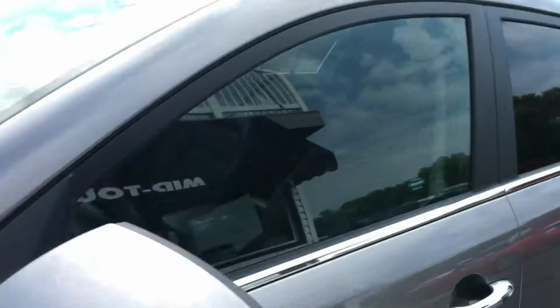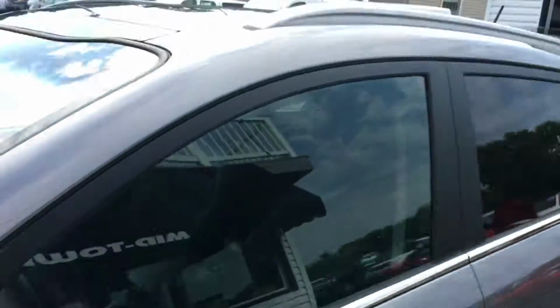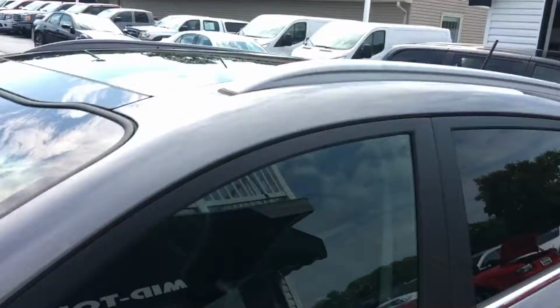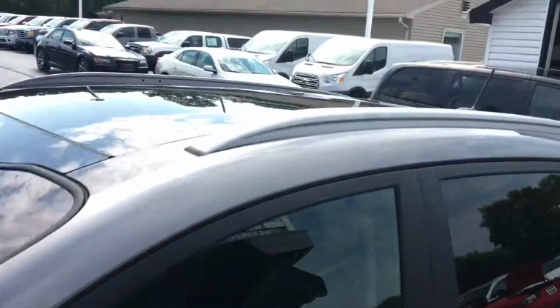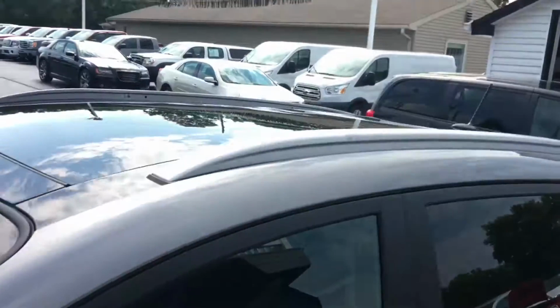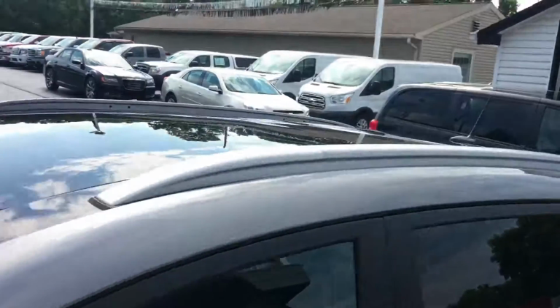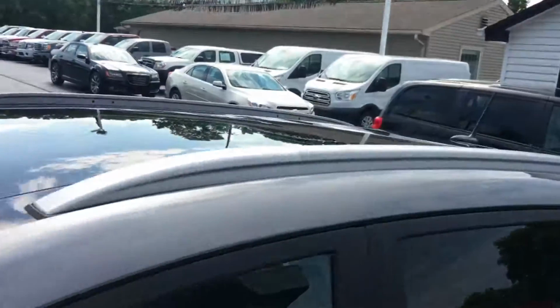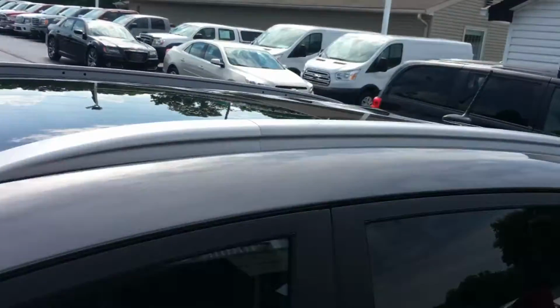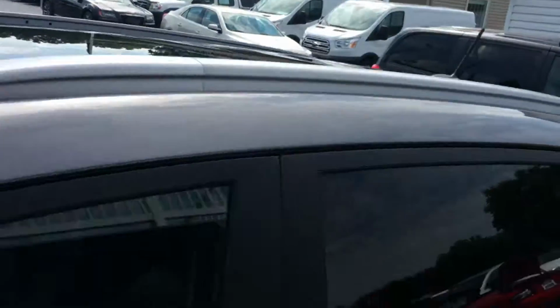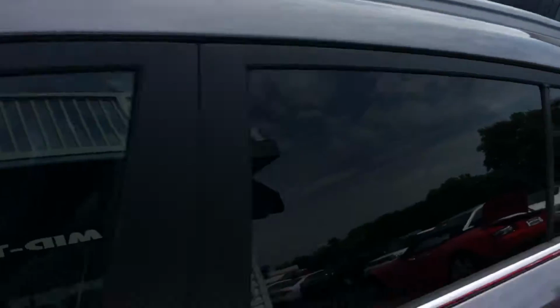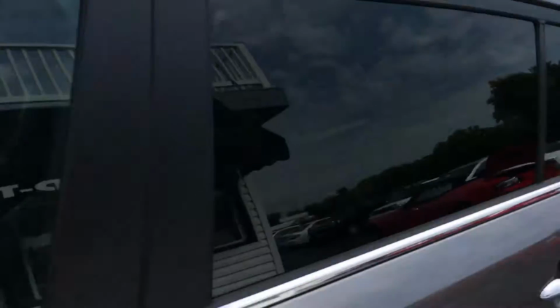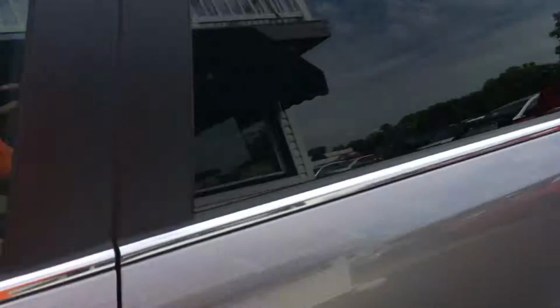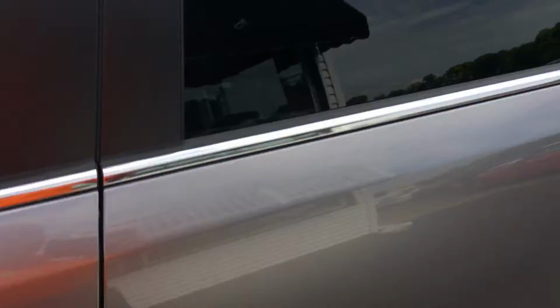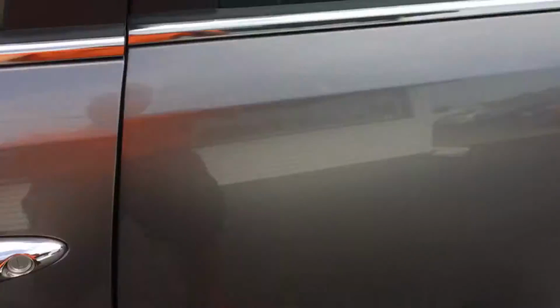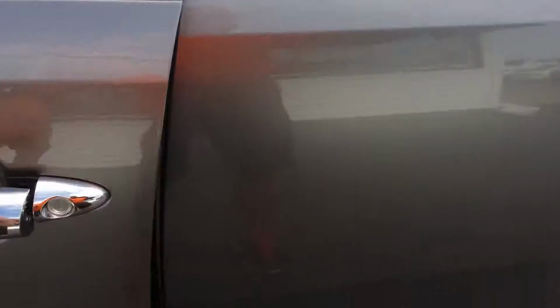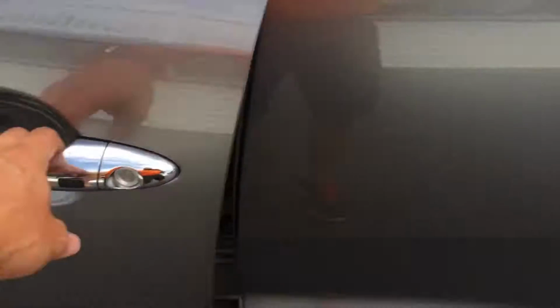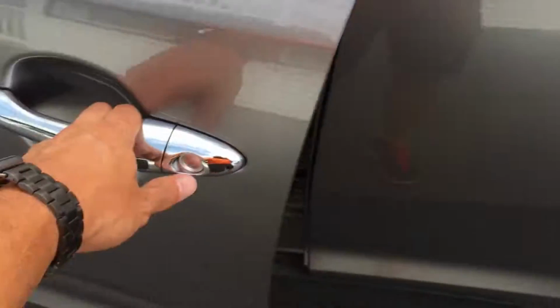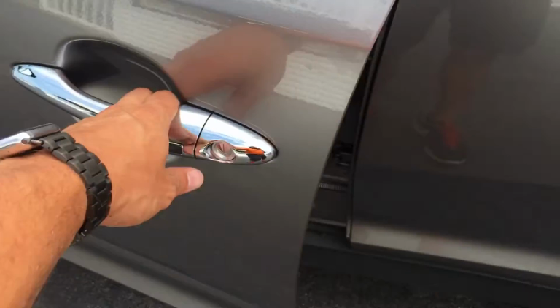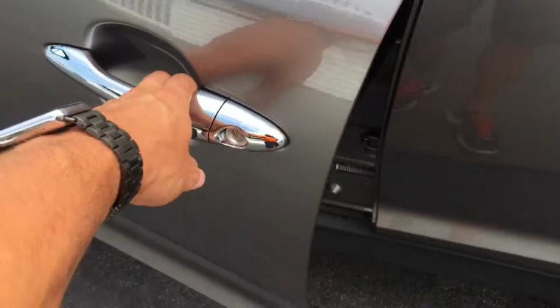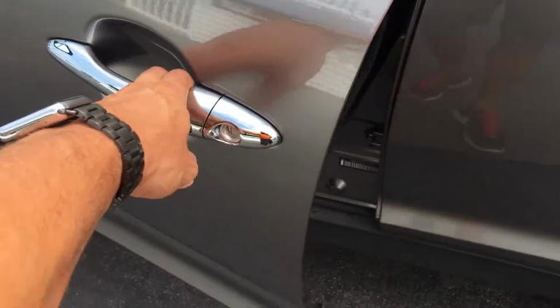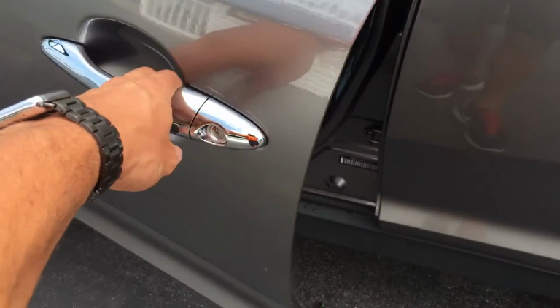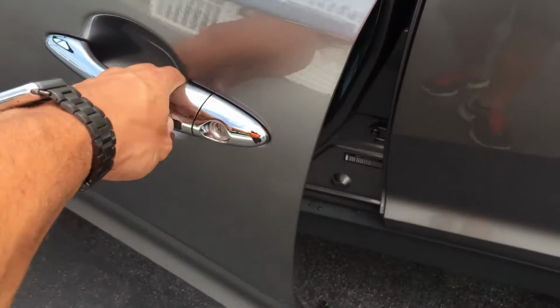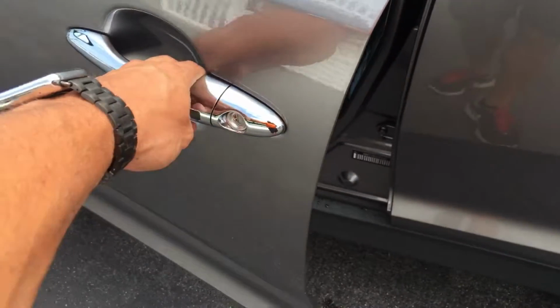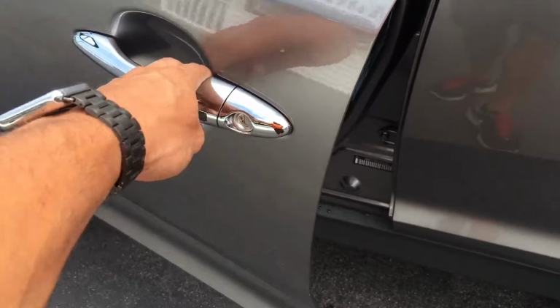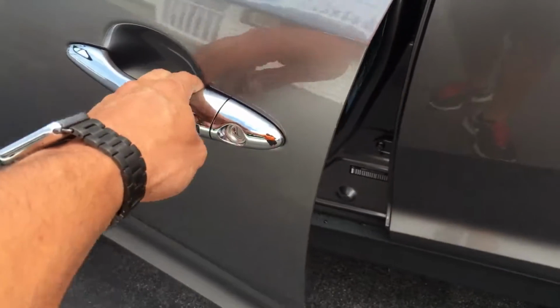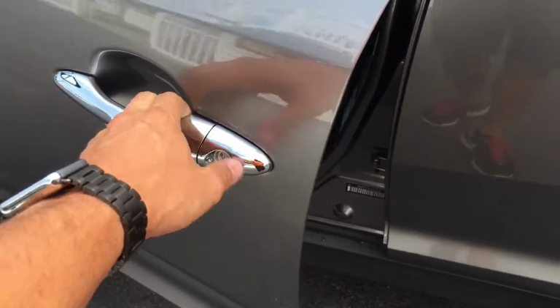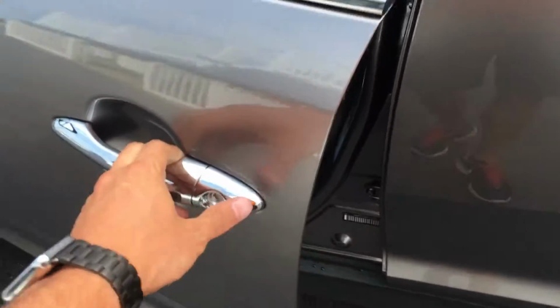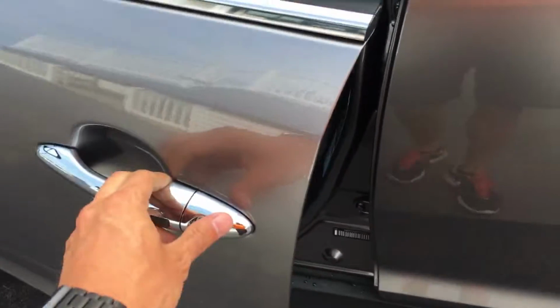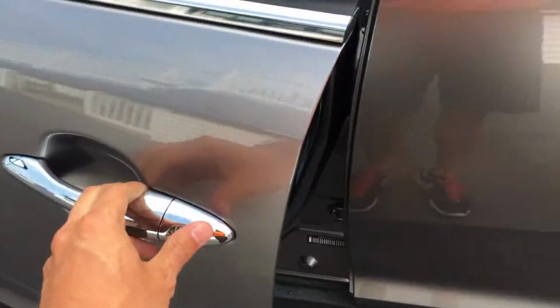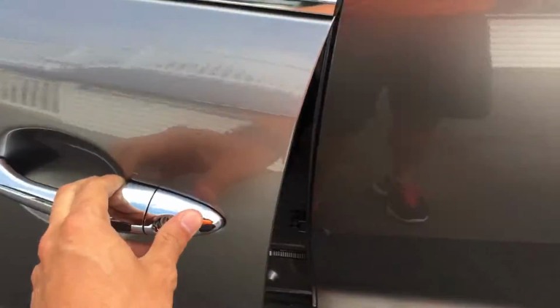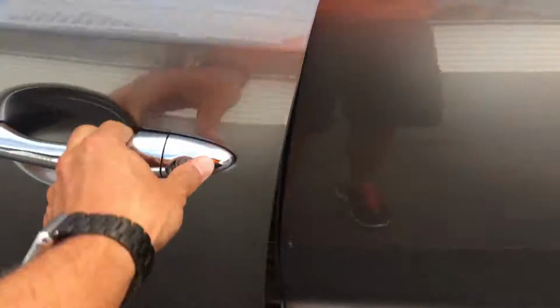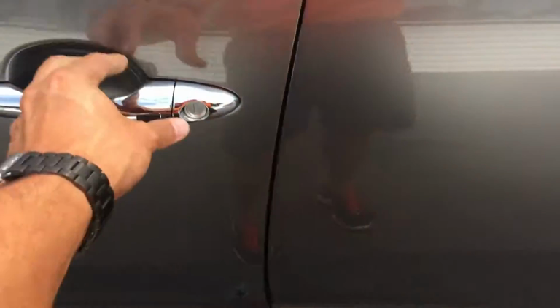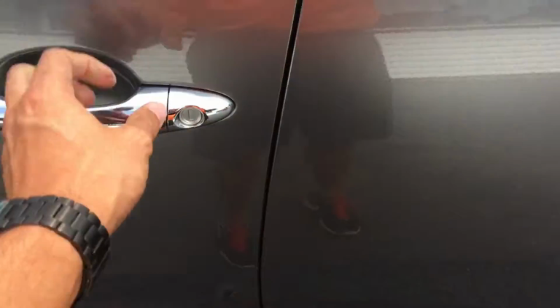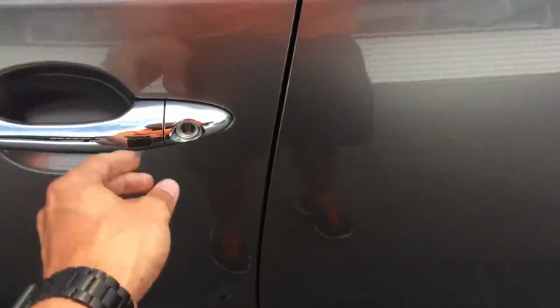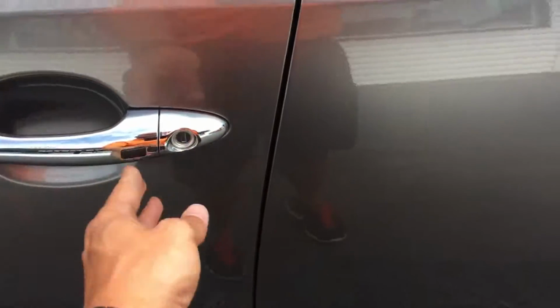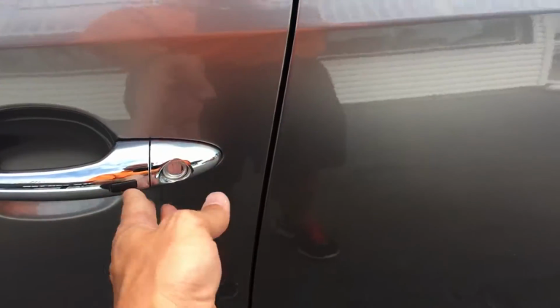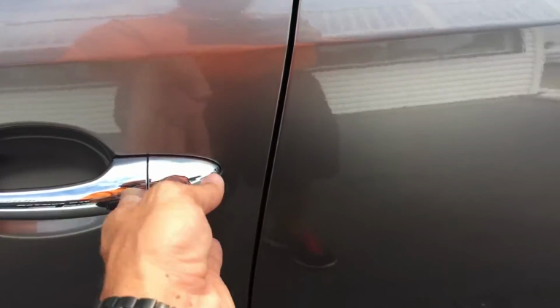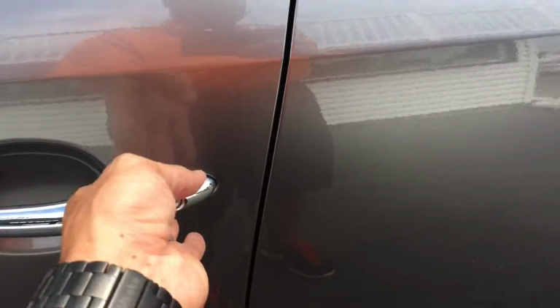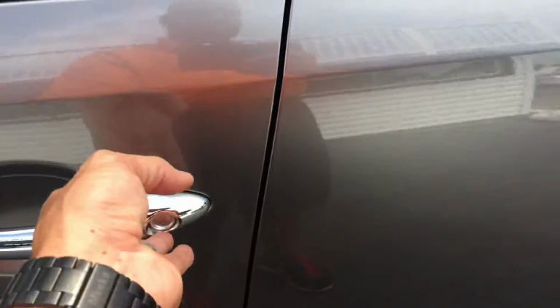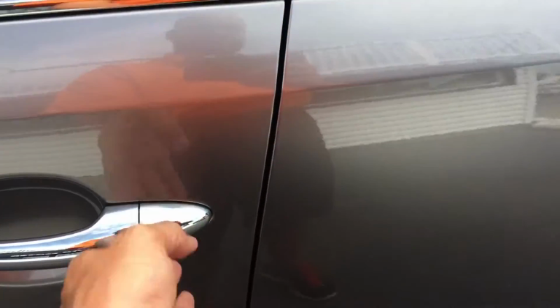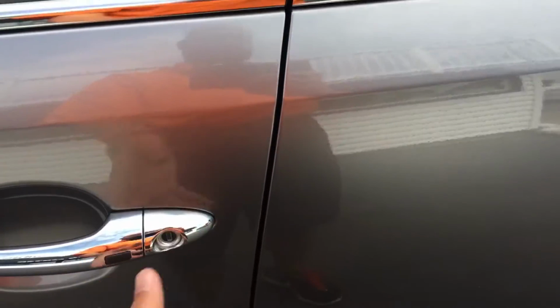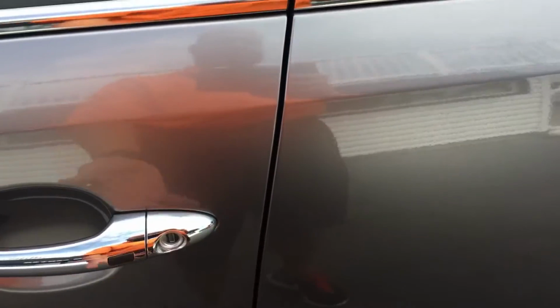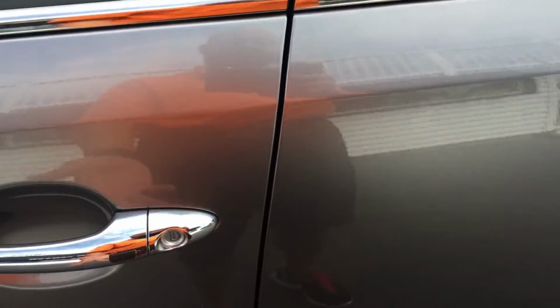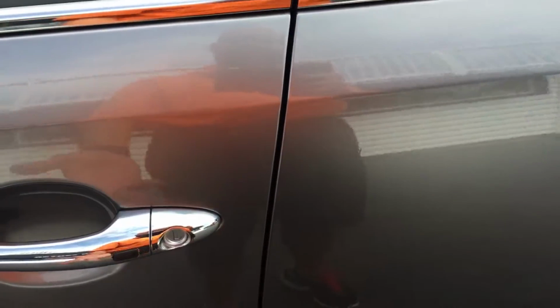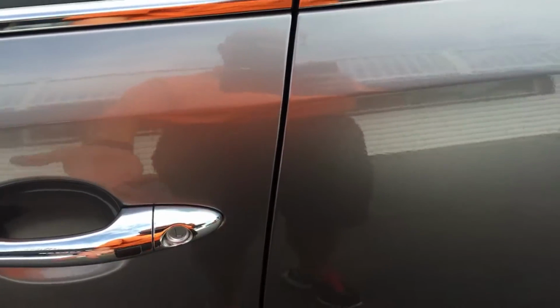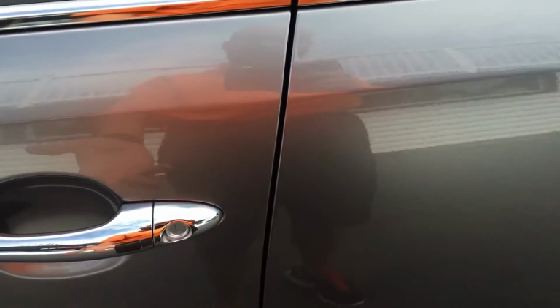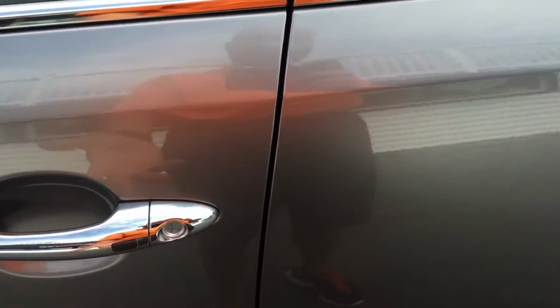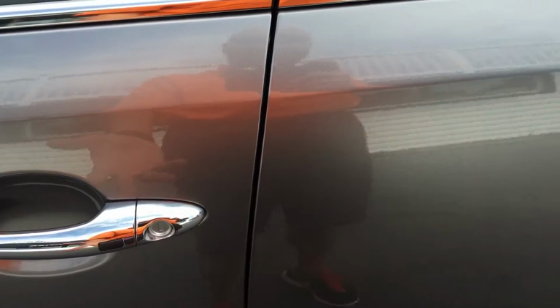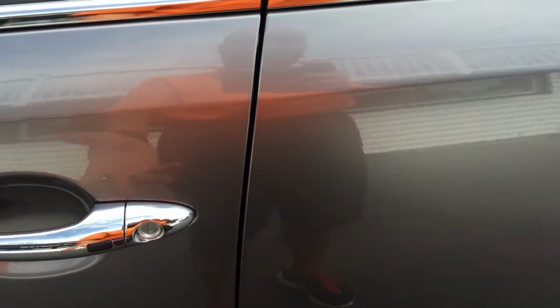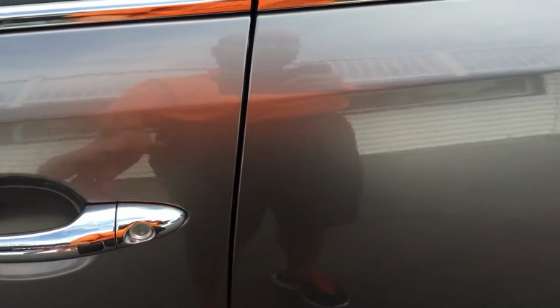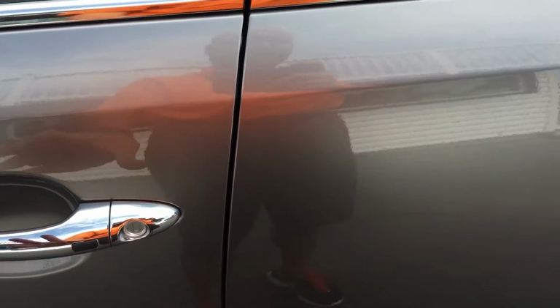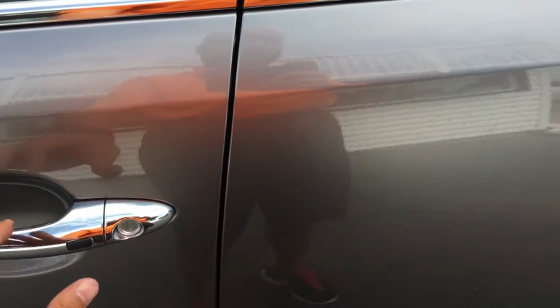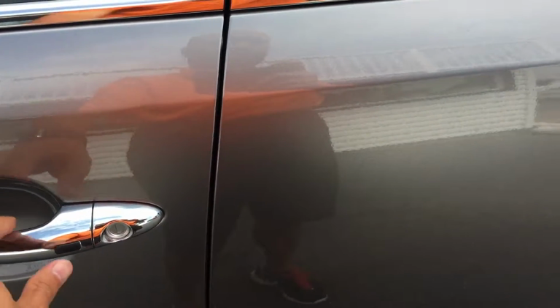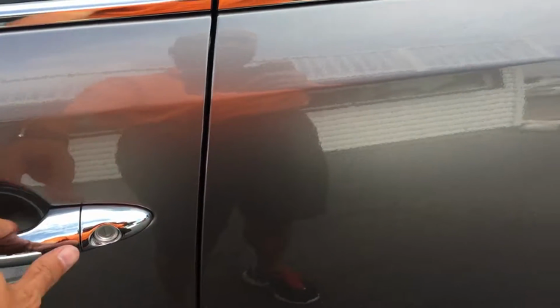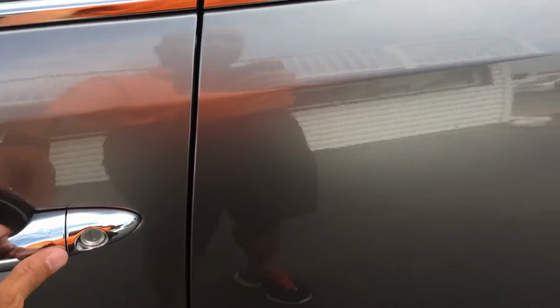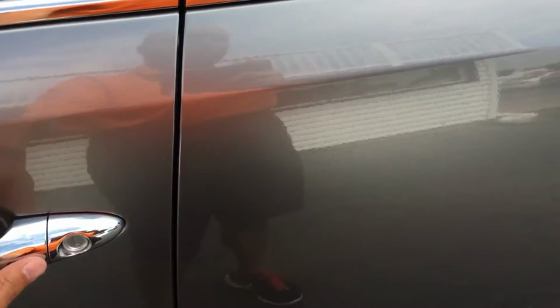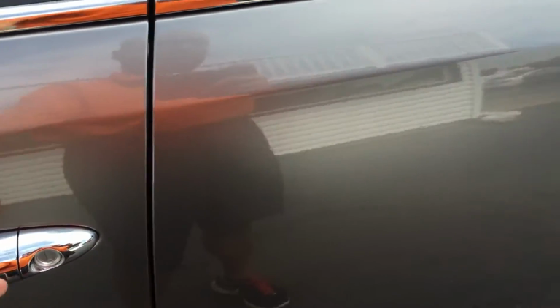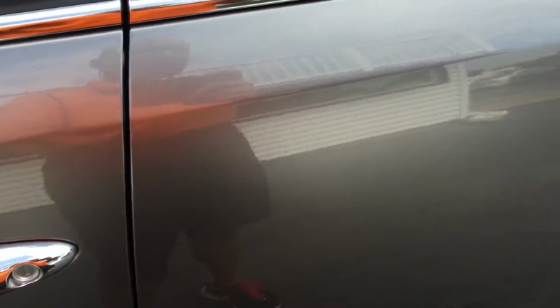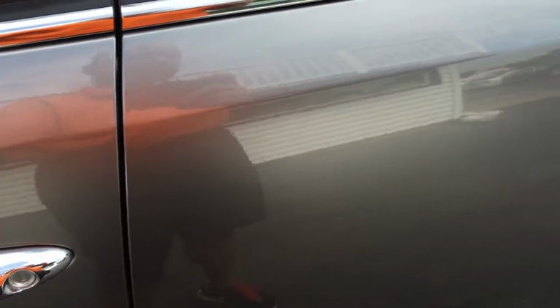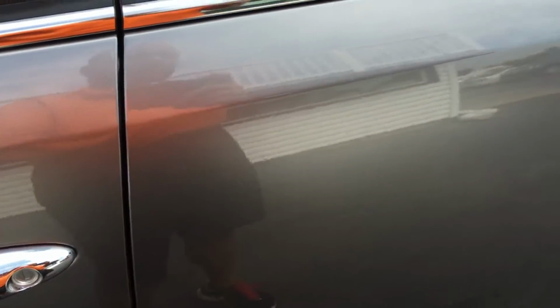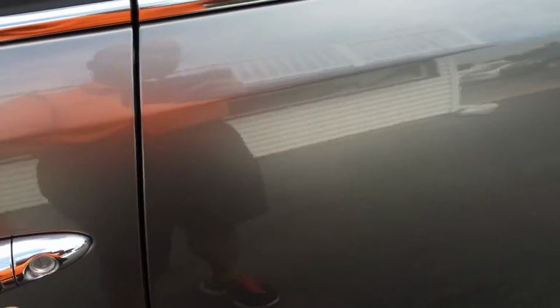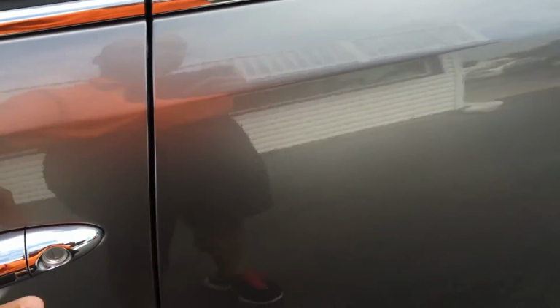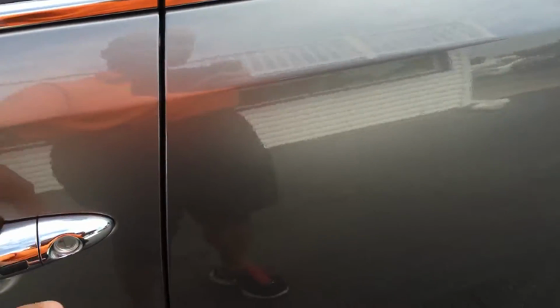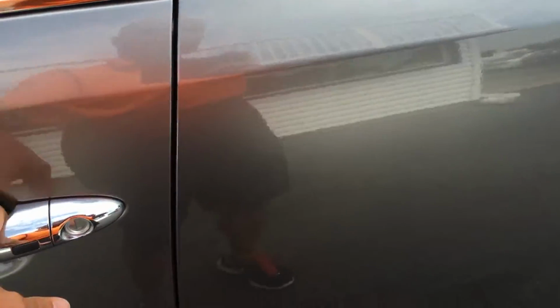You've got the panoramic sunroof and the keyless entry here. So if the key is in your pocket, you can push the button to unlock the doors or lock them, whichever.